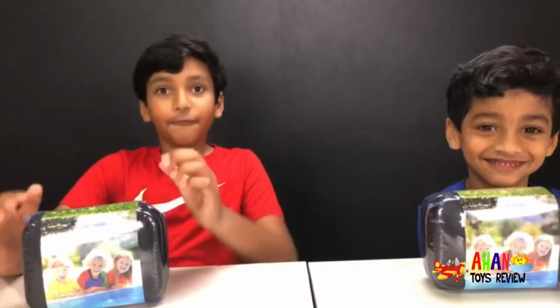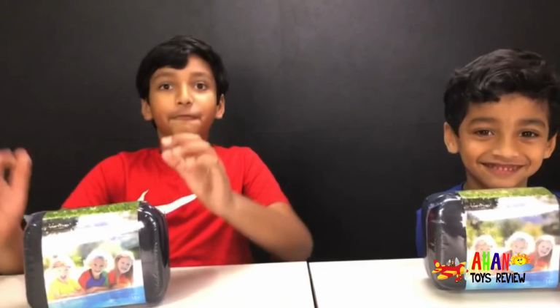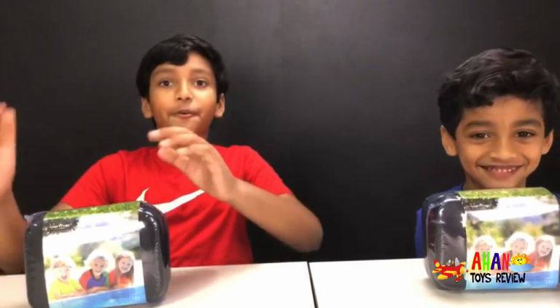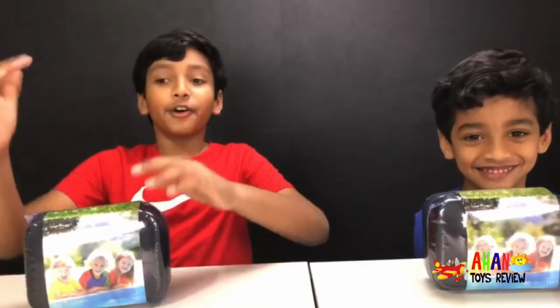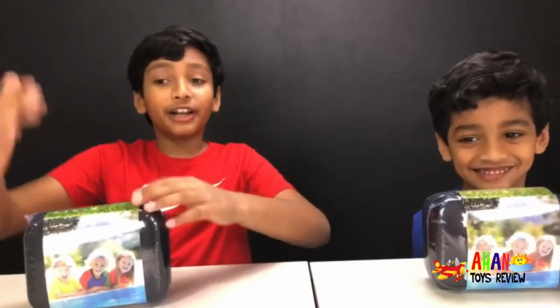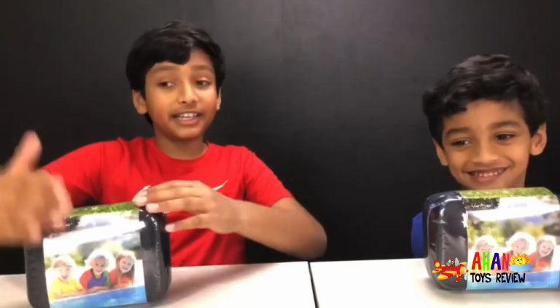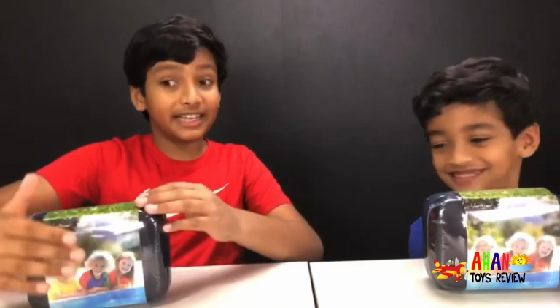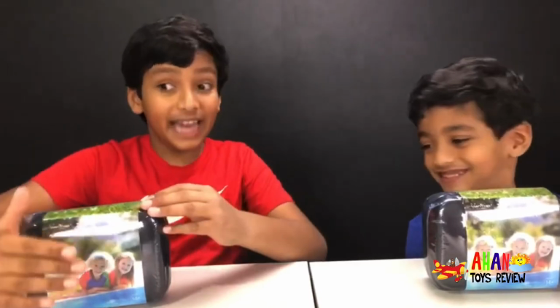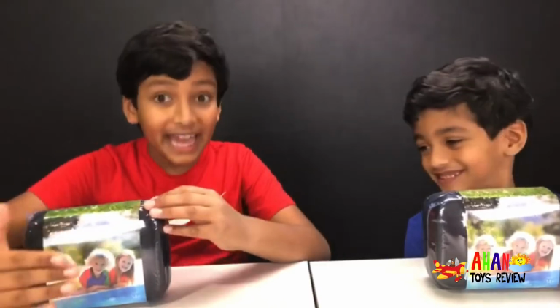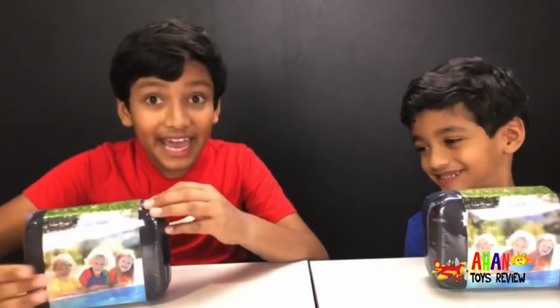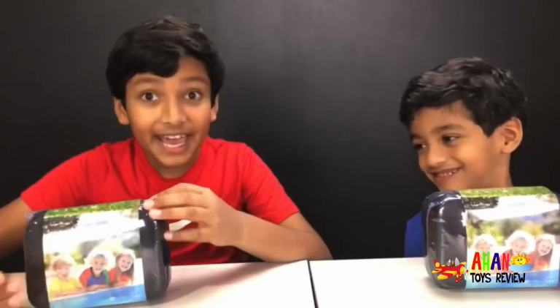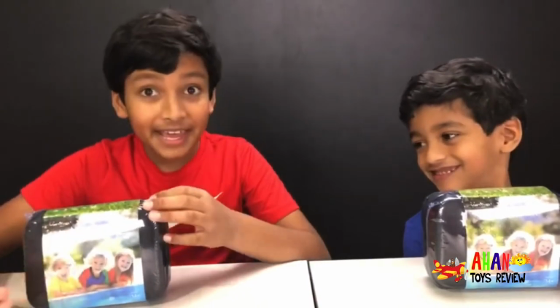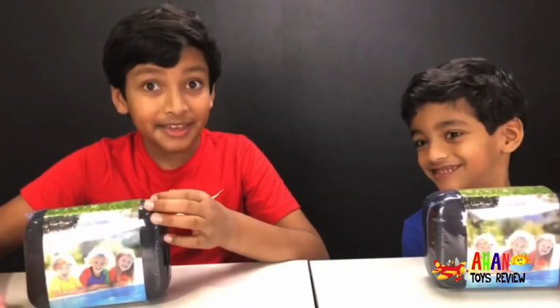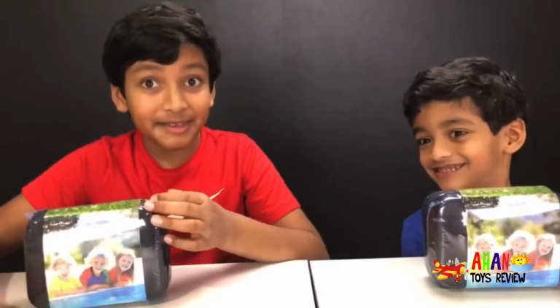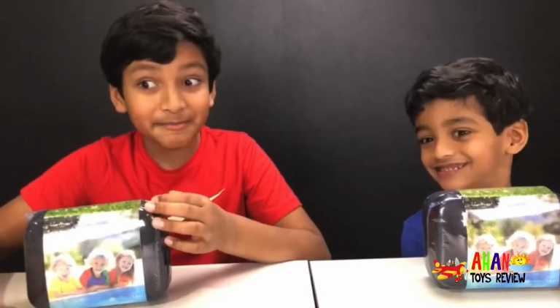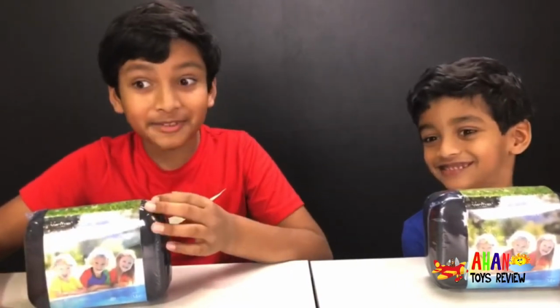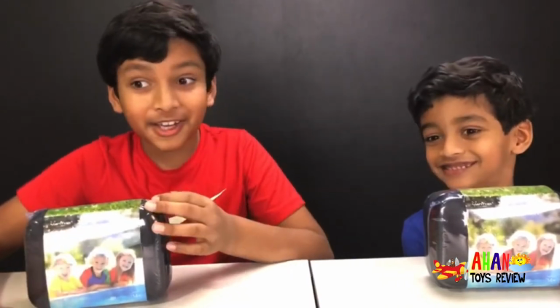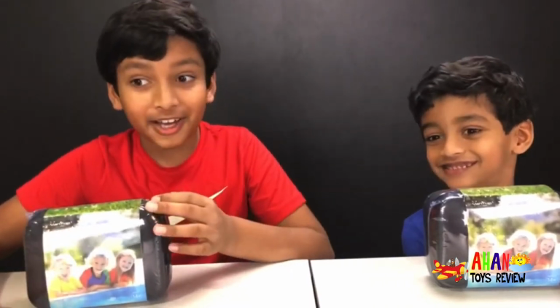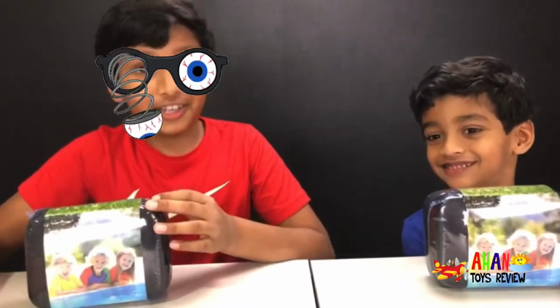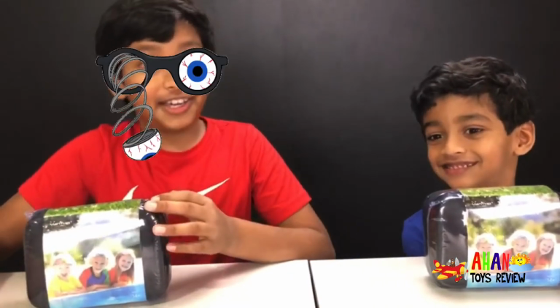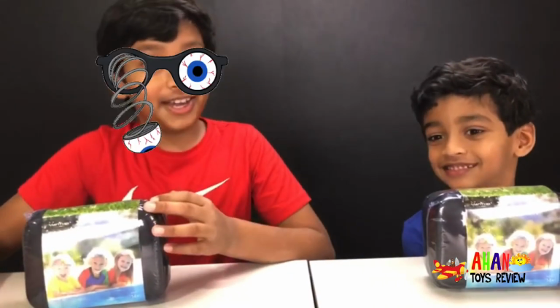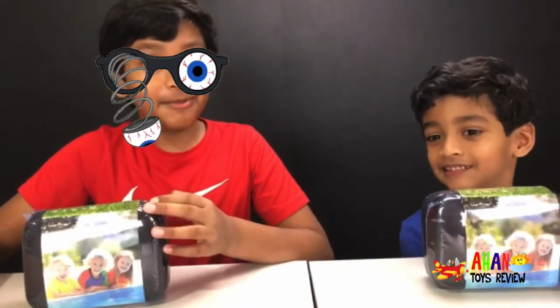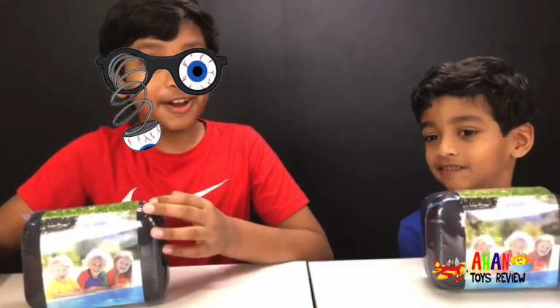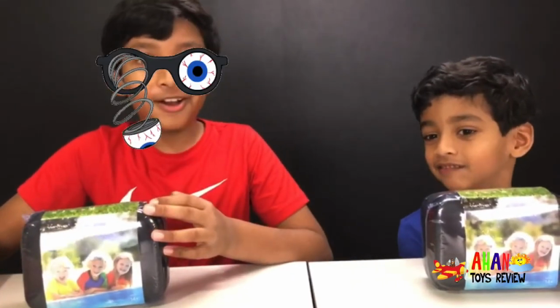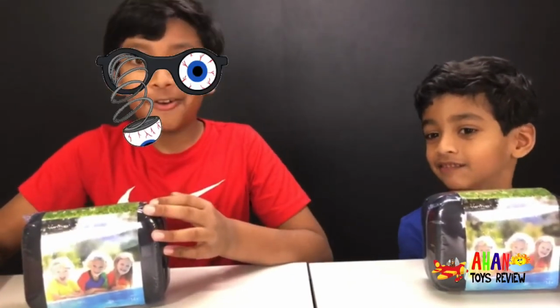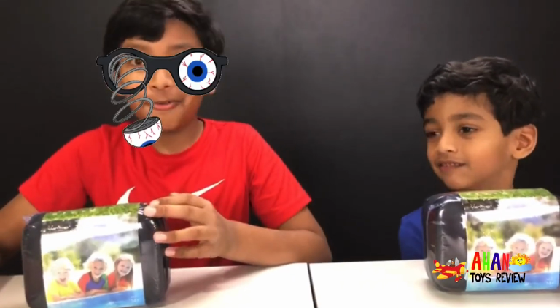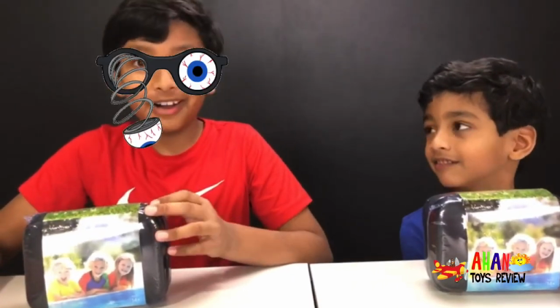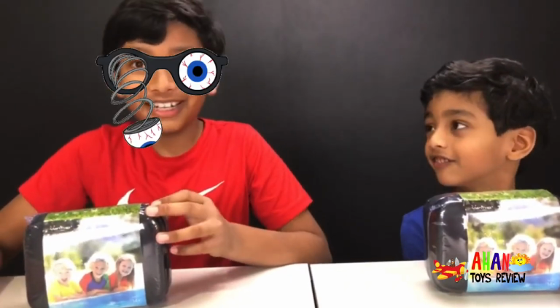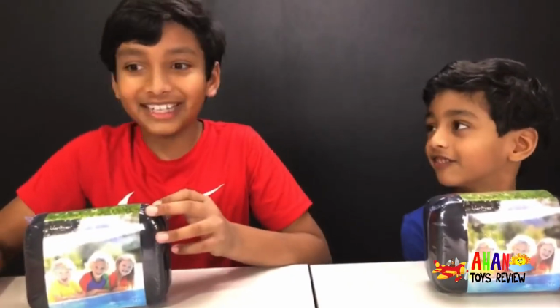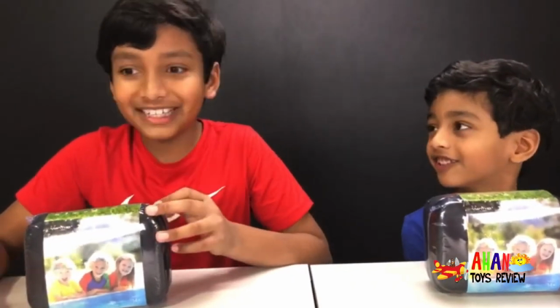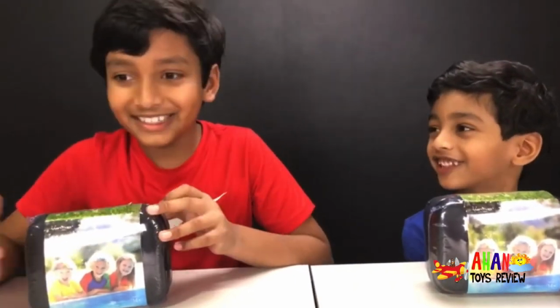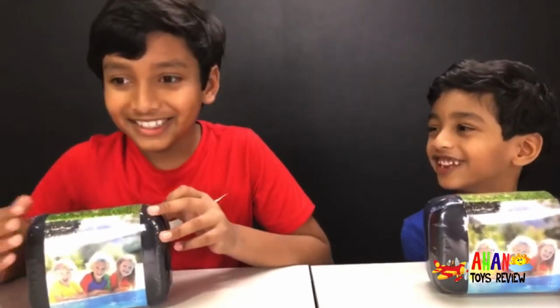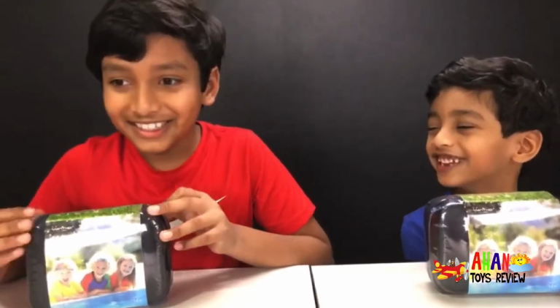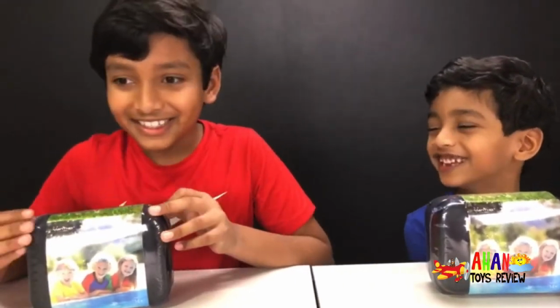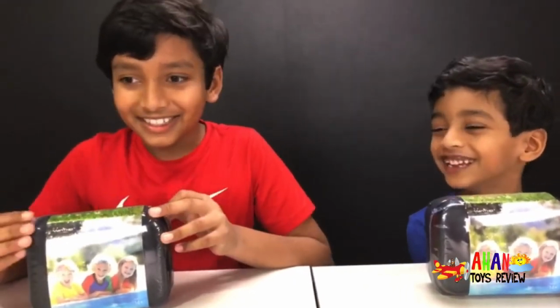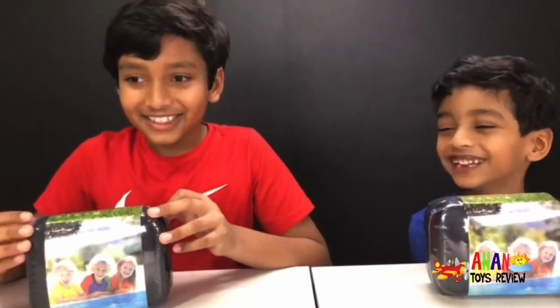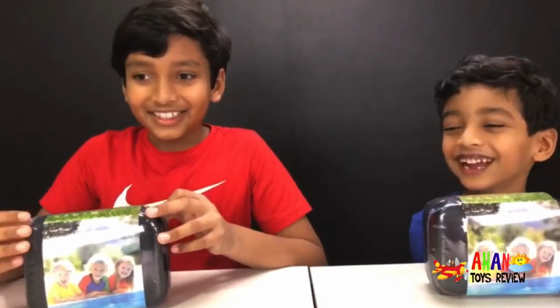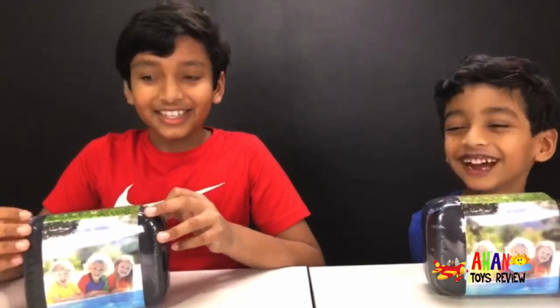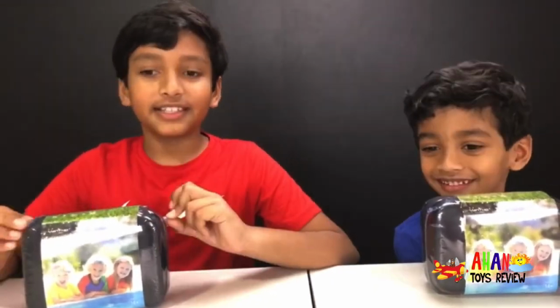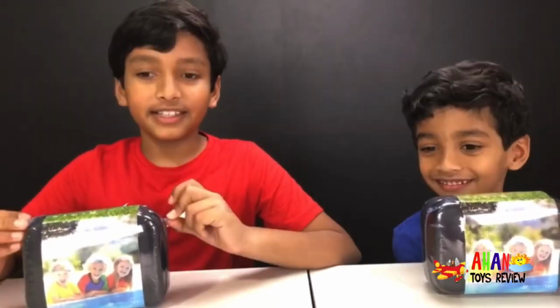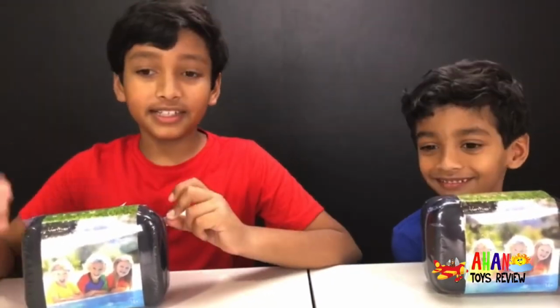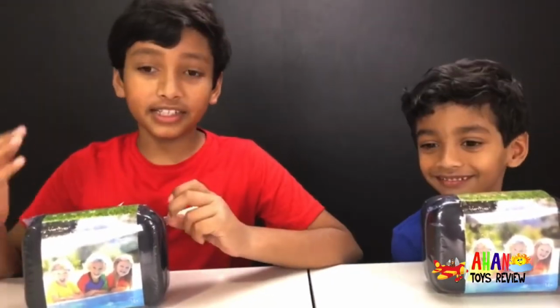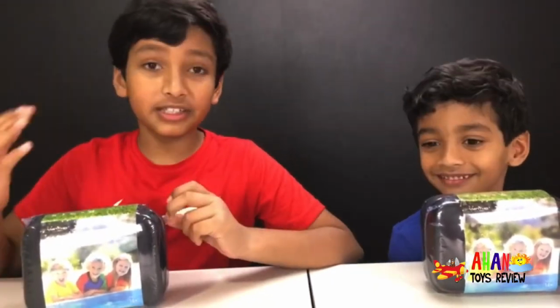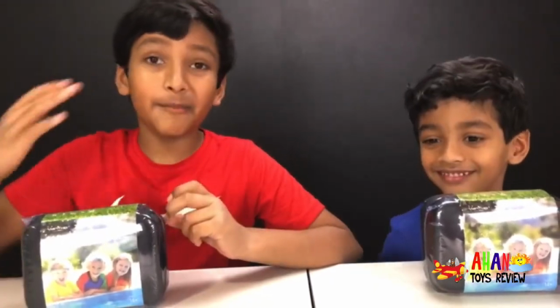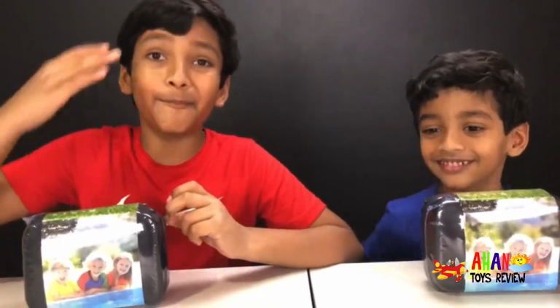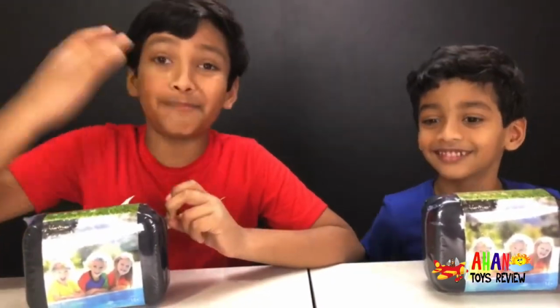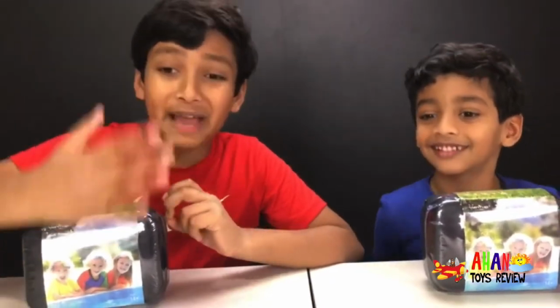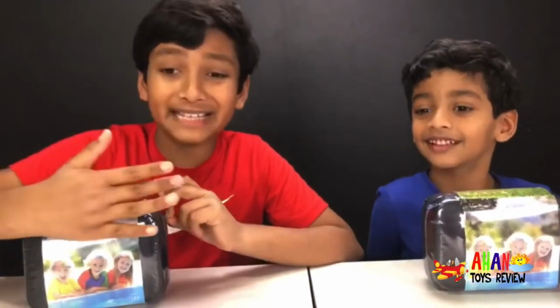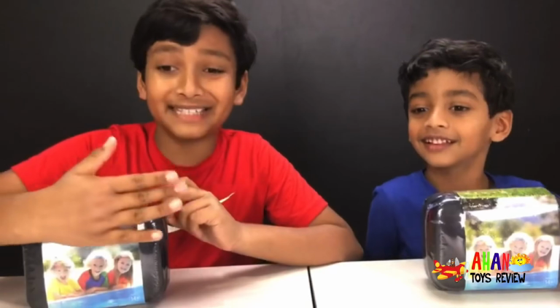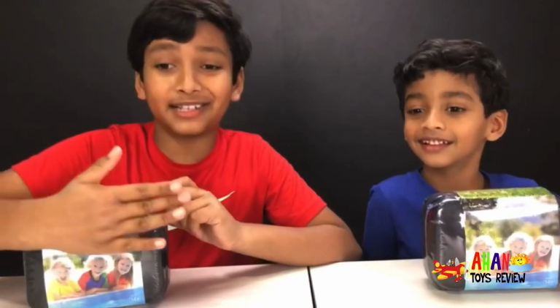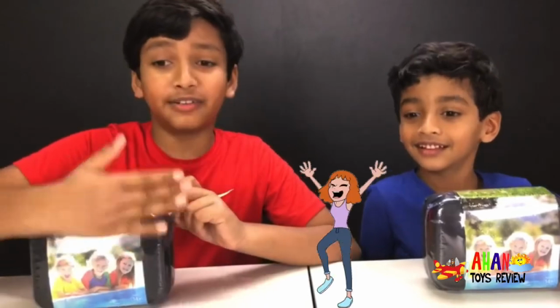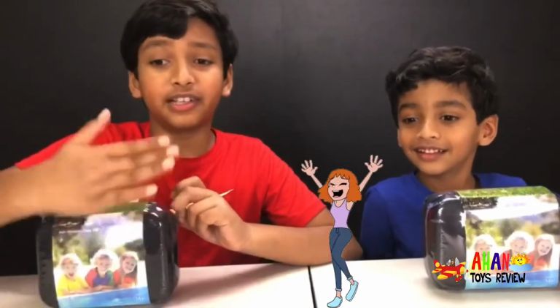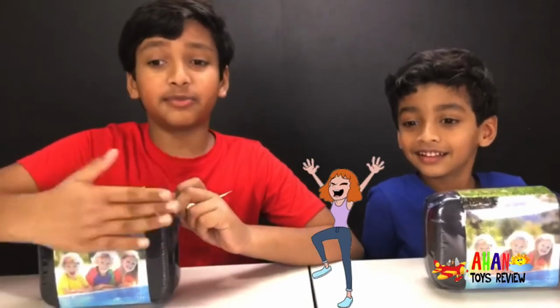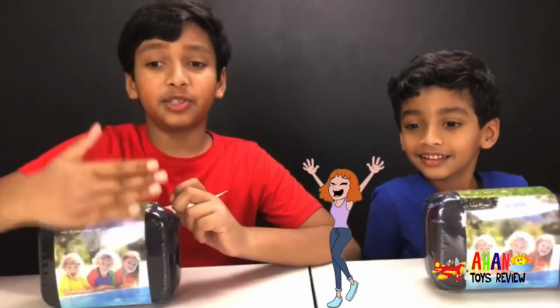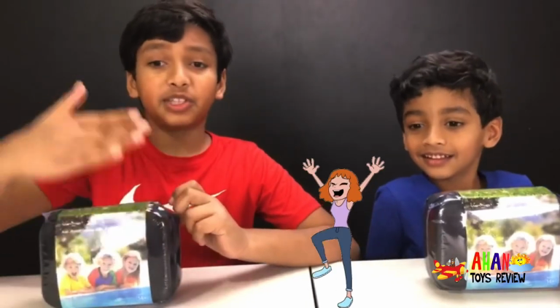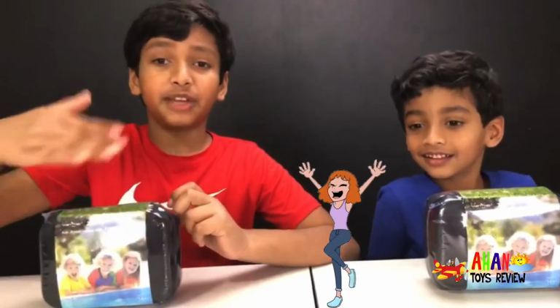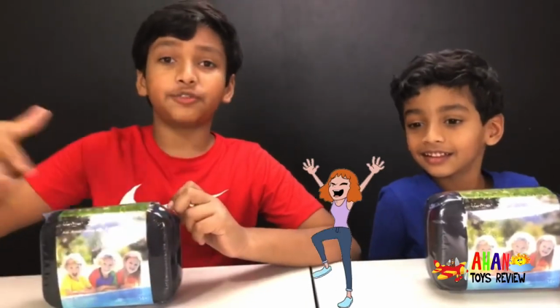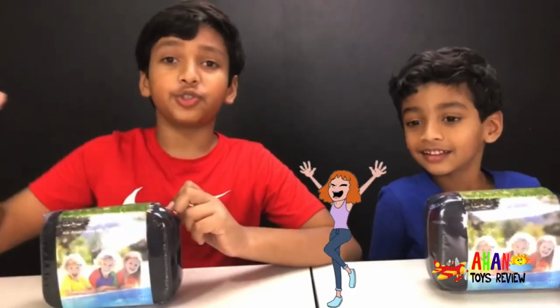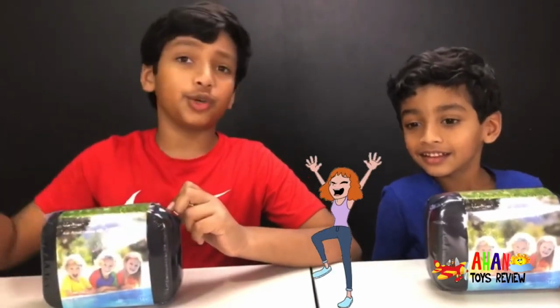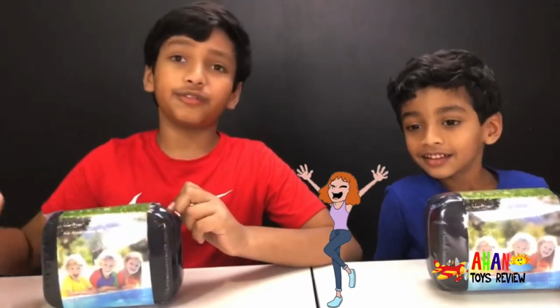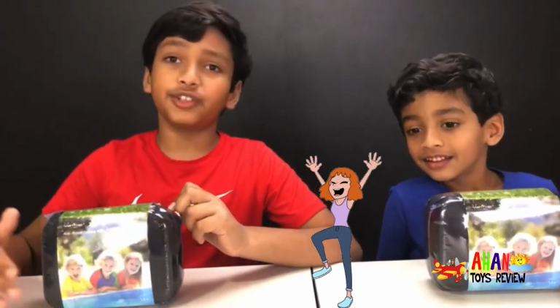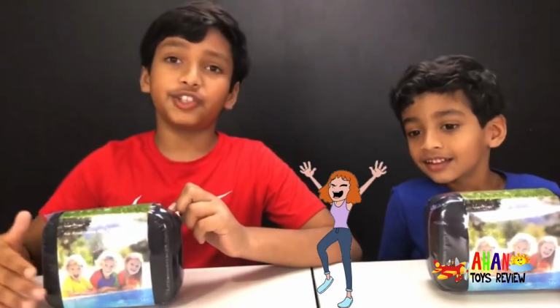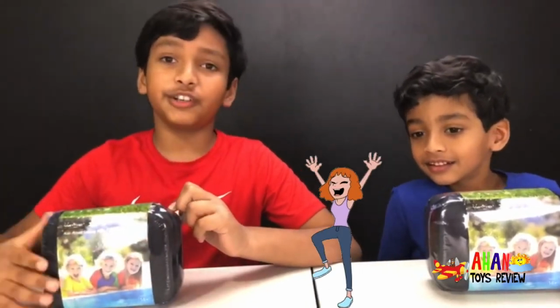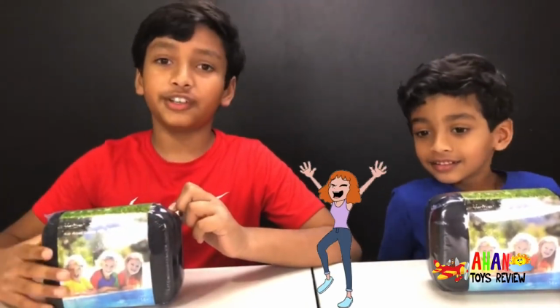Four games on a camera? This is the best Christmas gift choice for children.